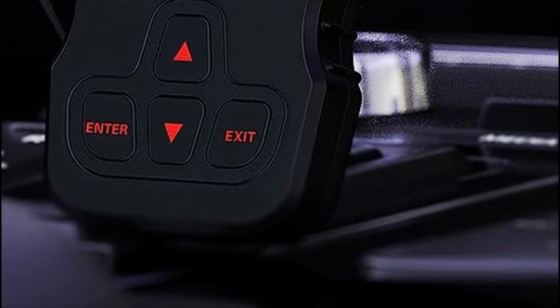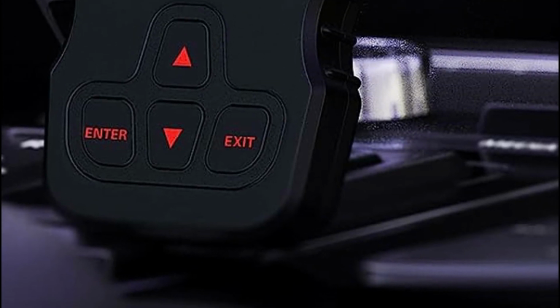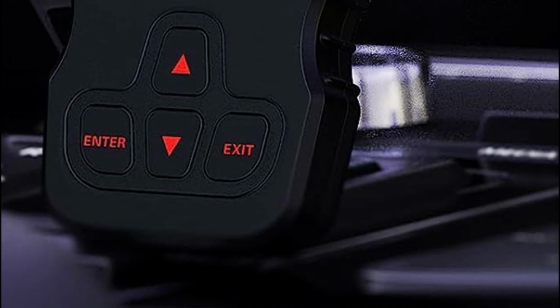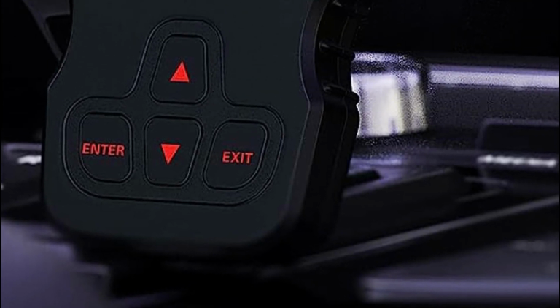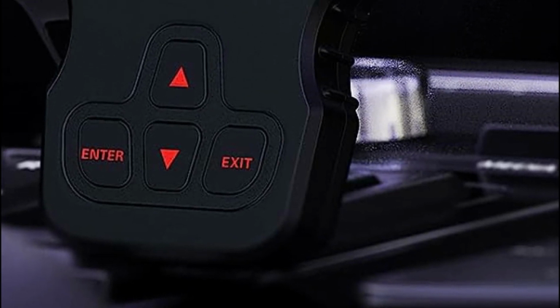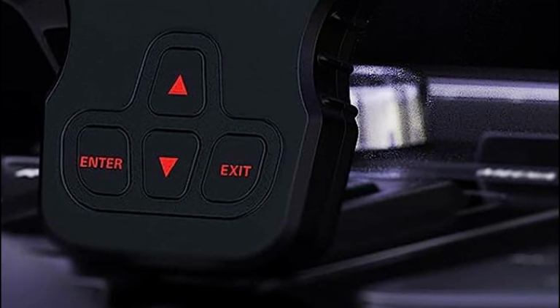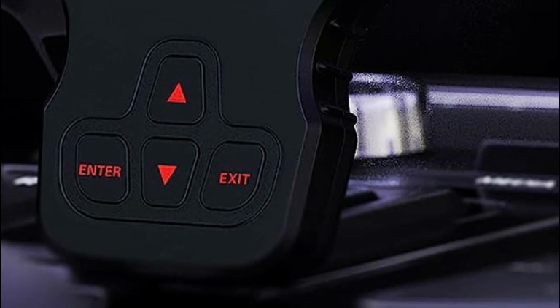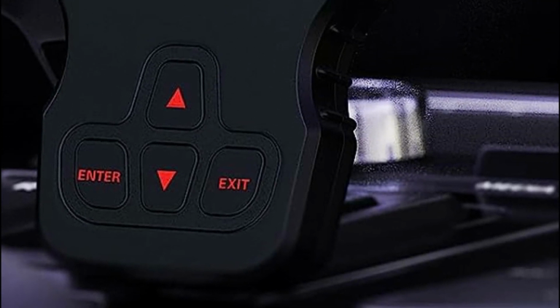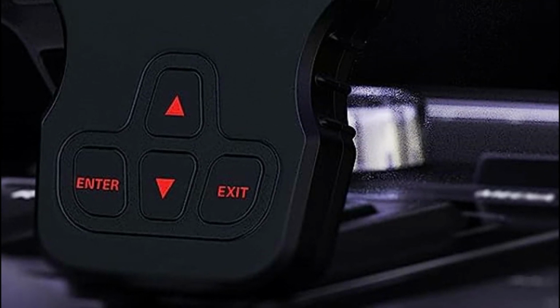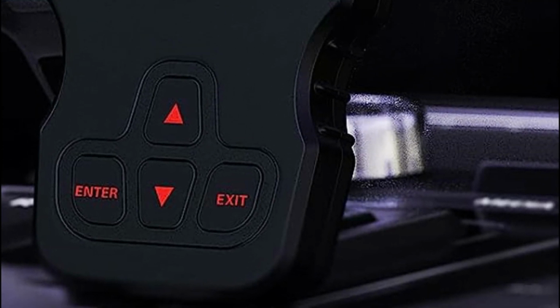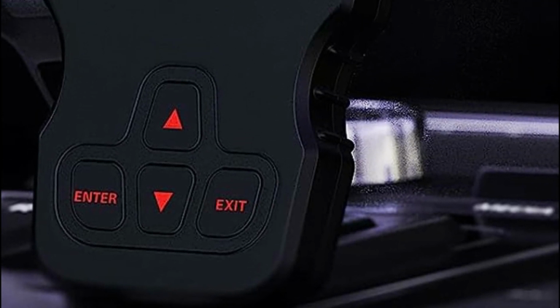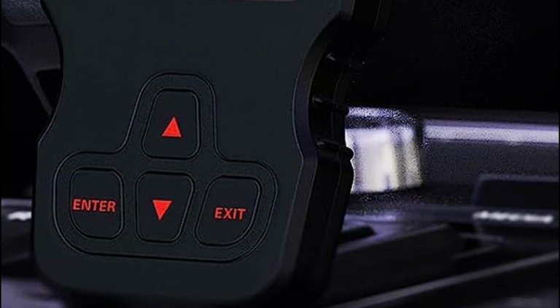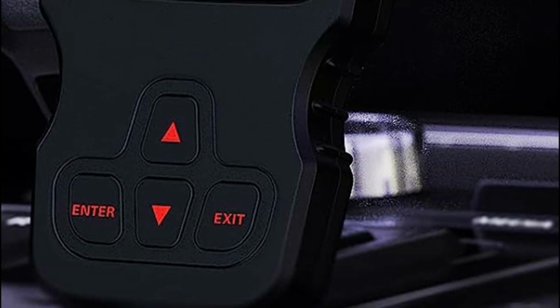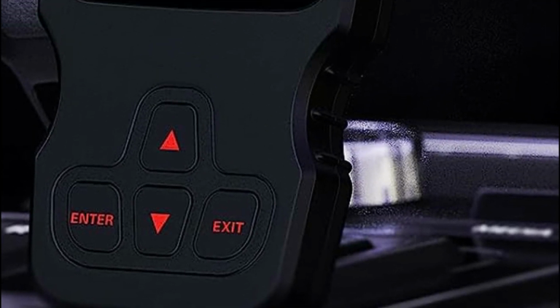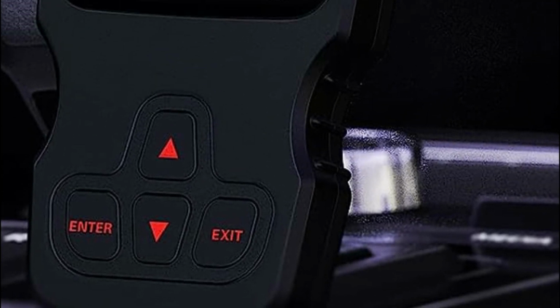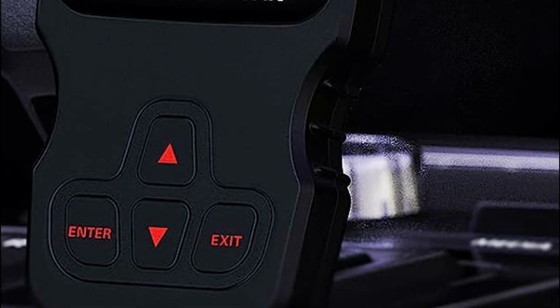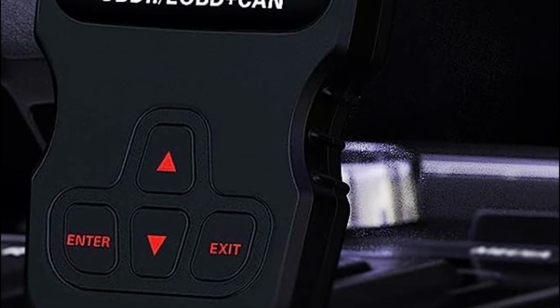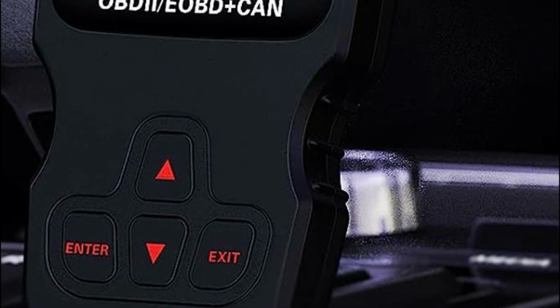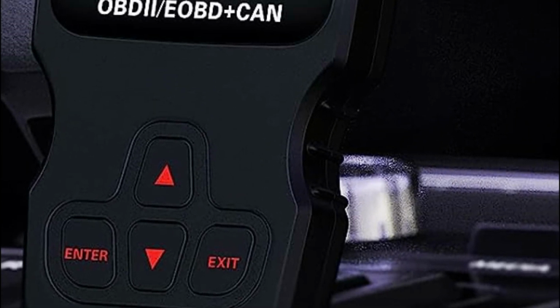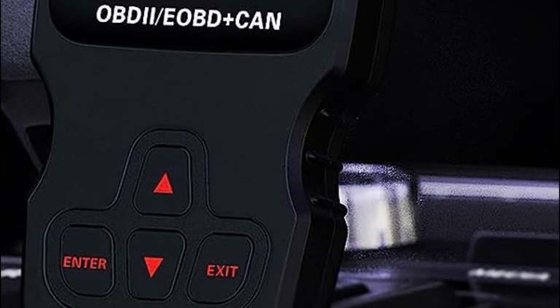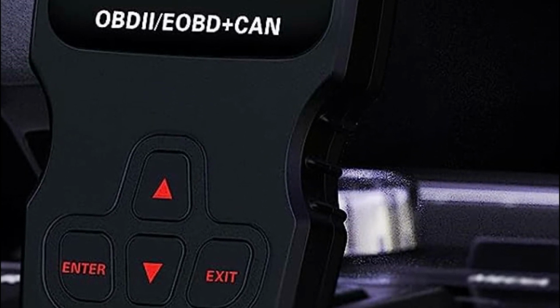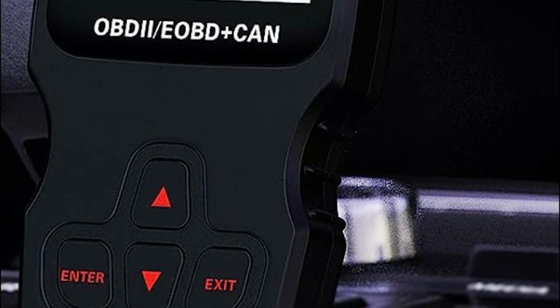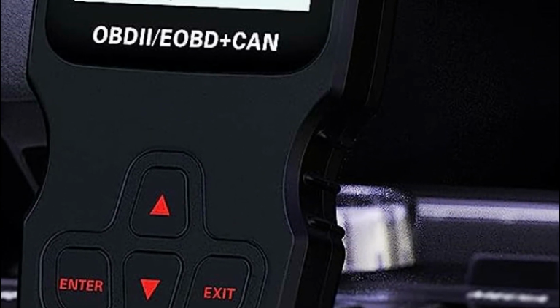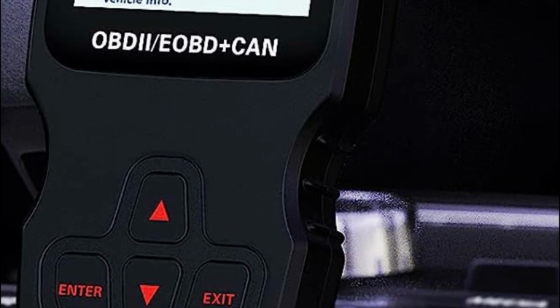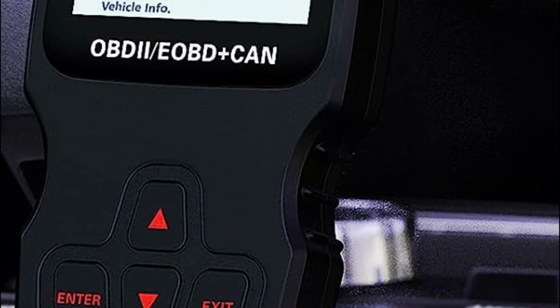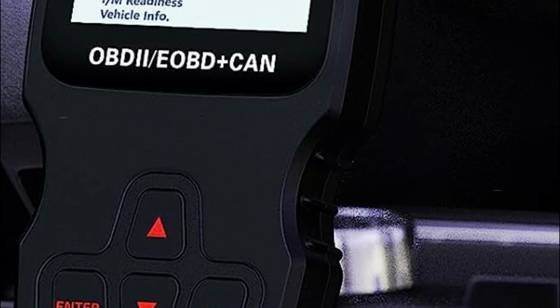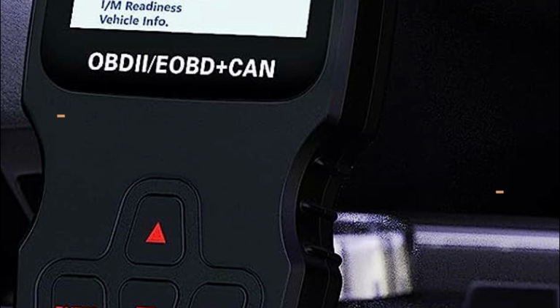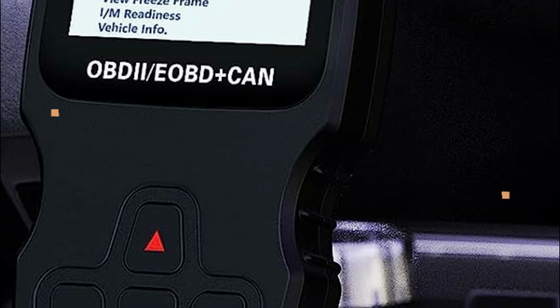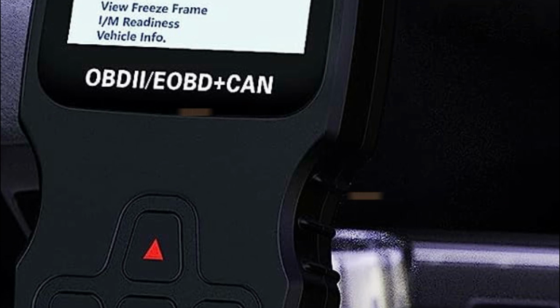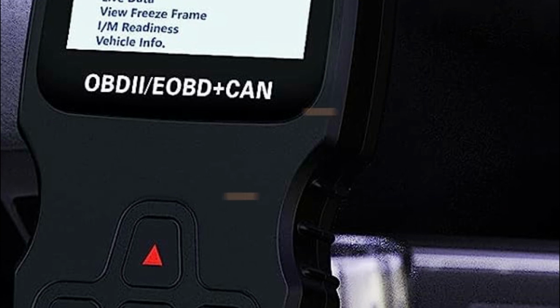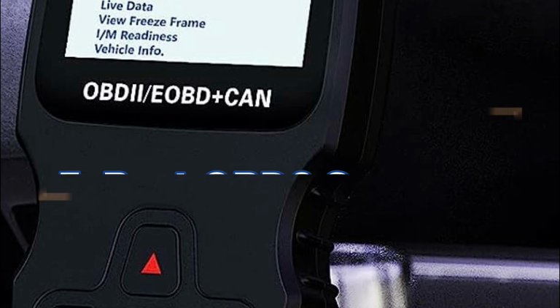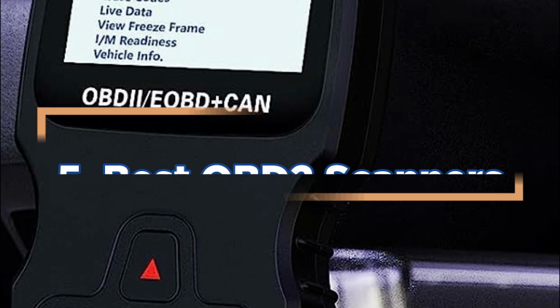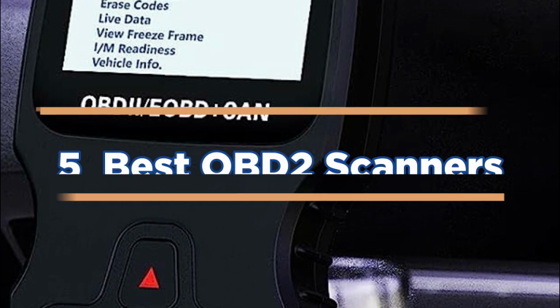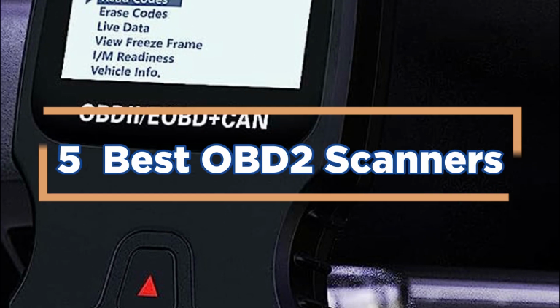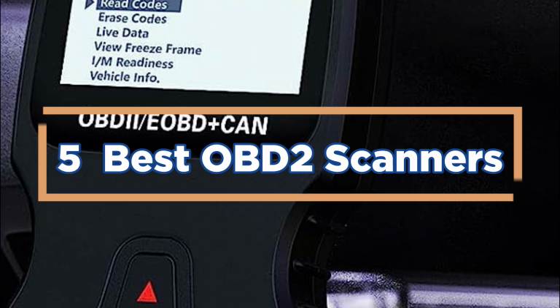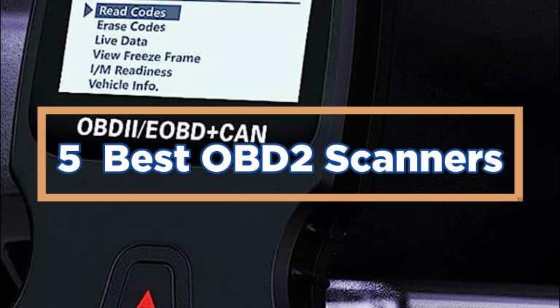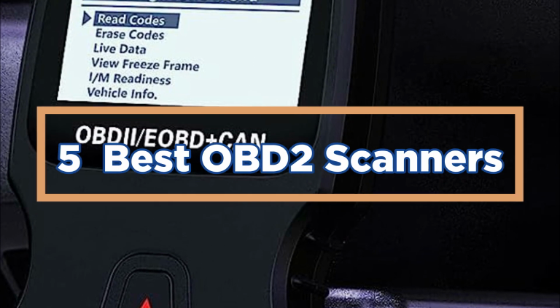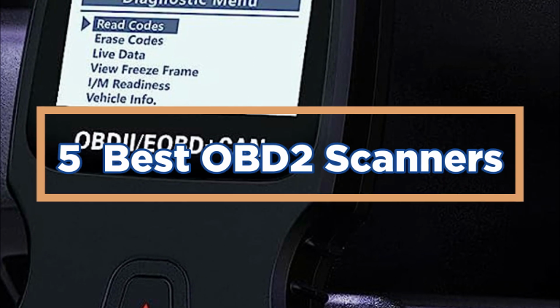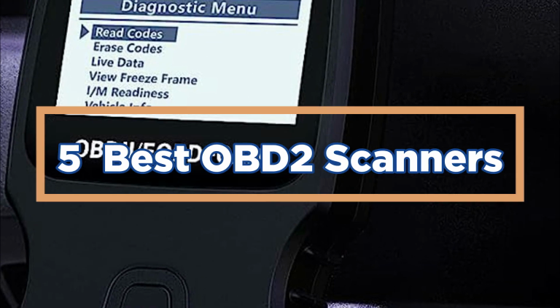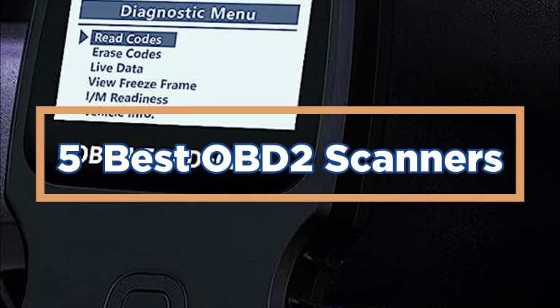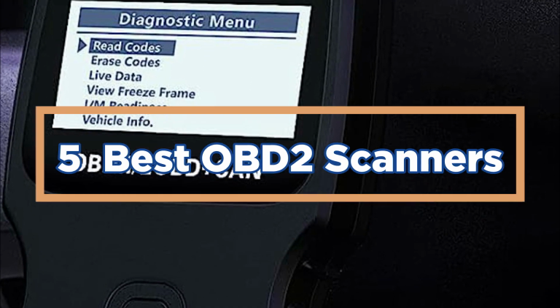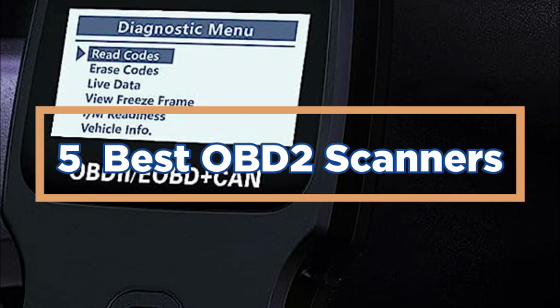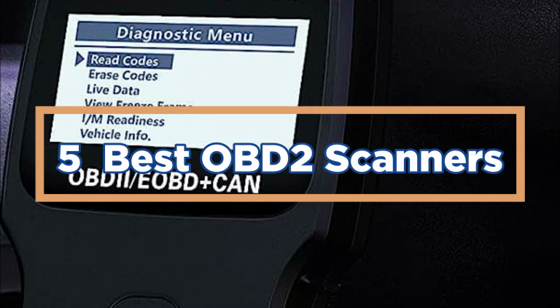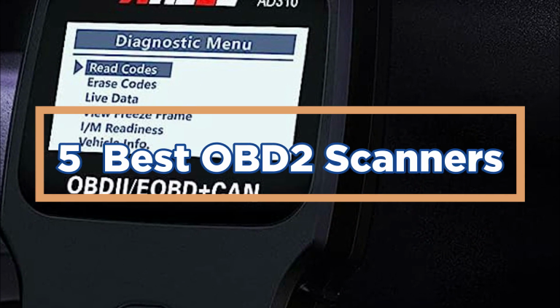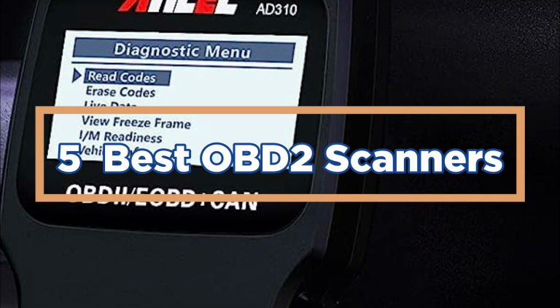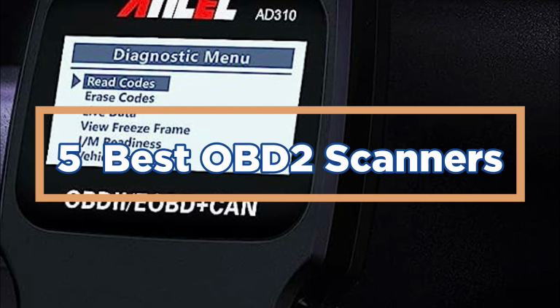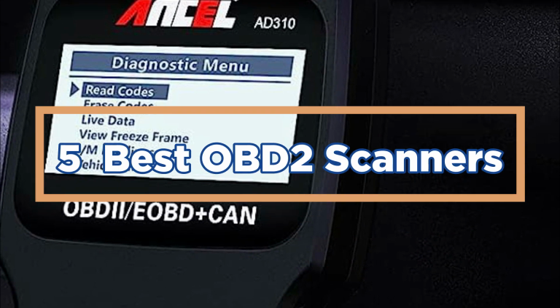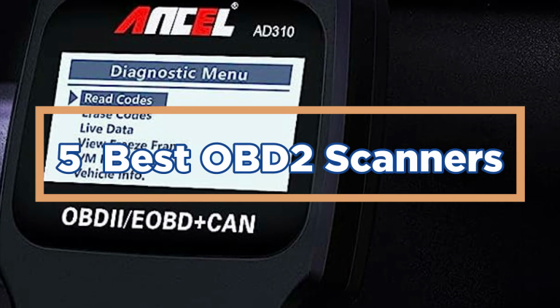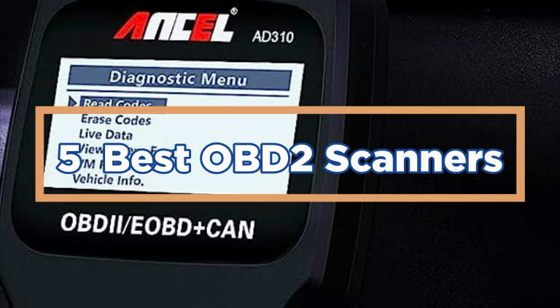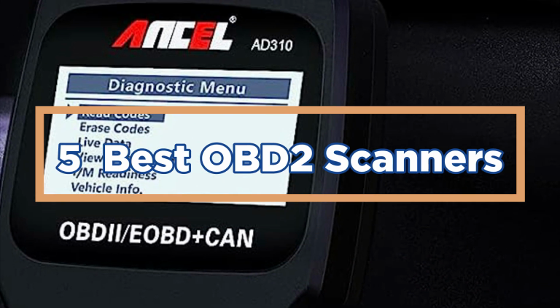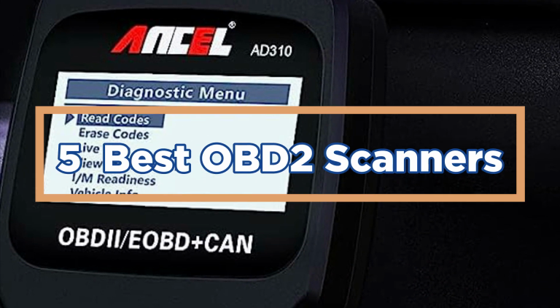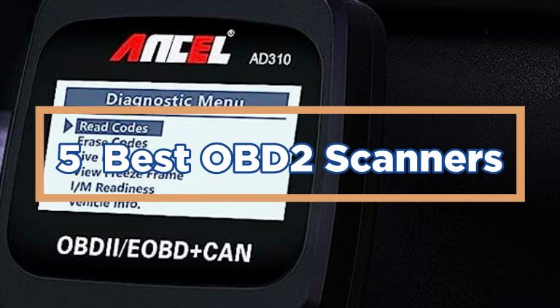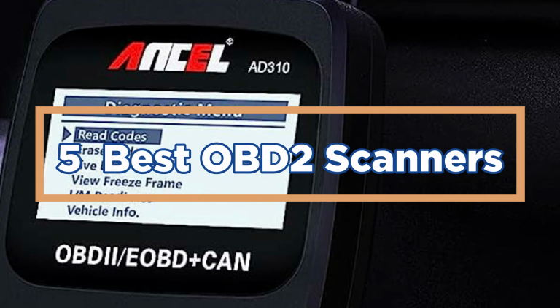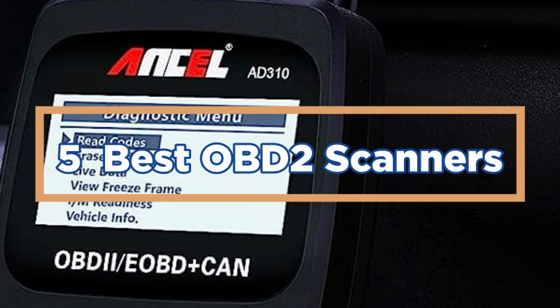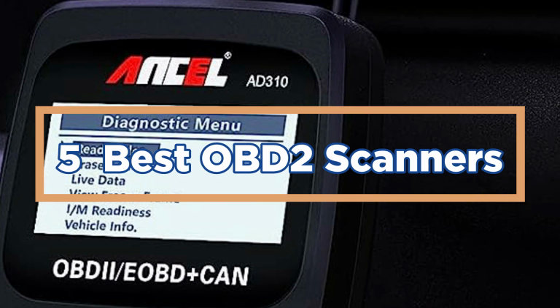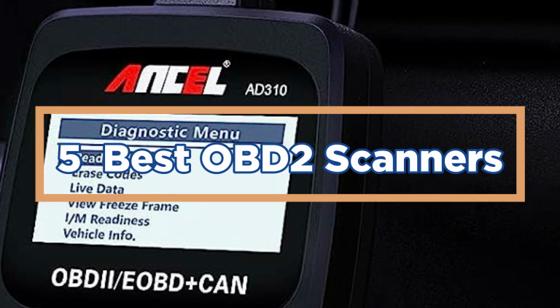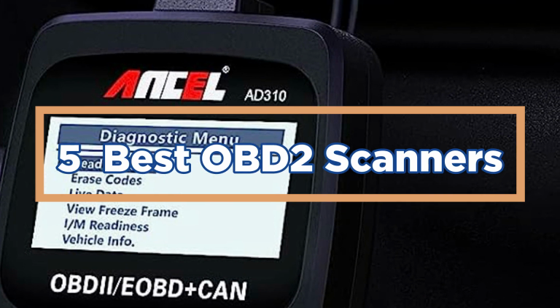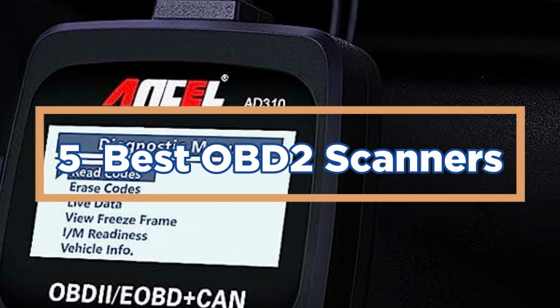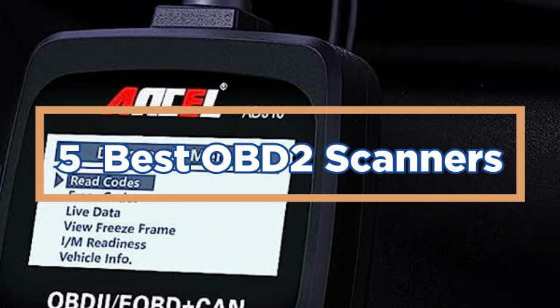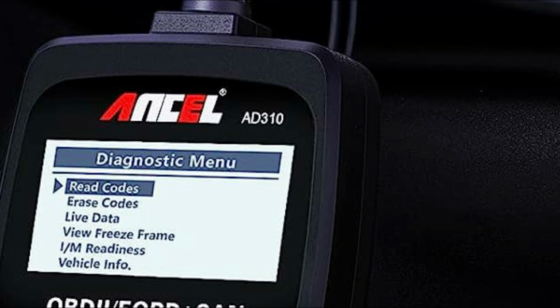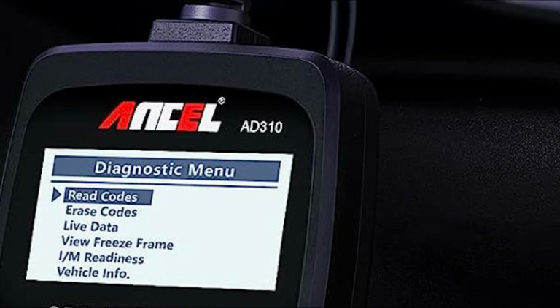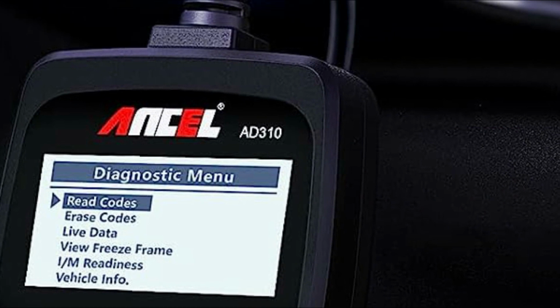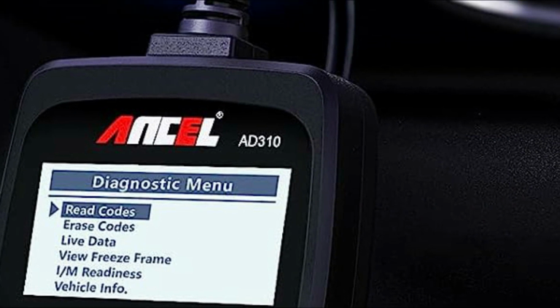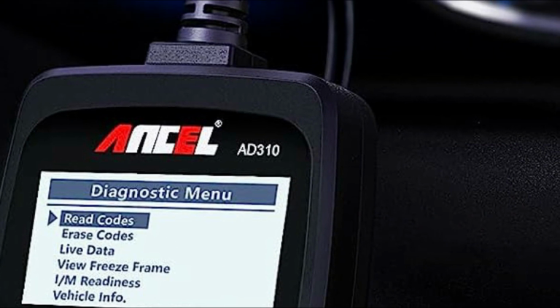In today's video, we will show you the top 5 best OBD2 scanners. So, let's get started.